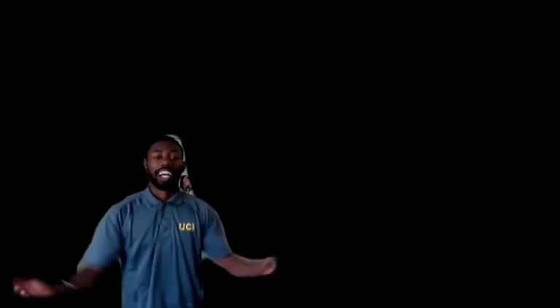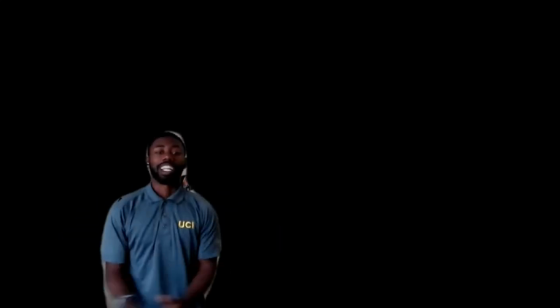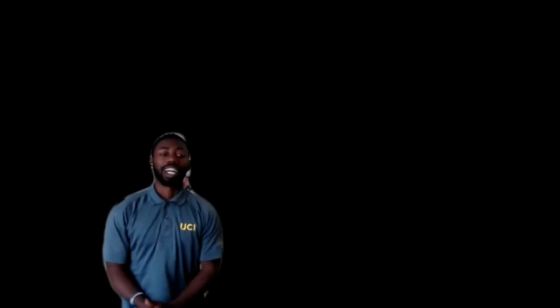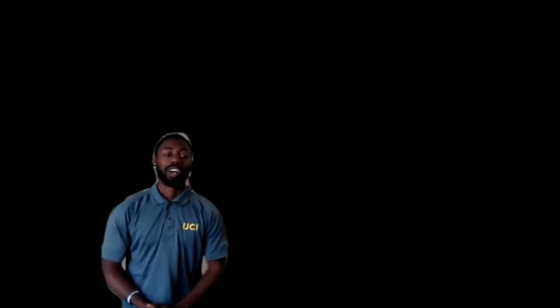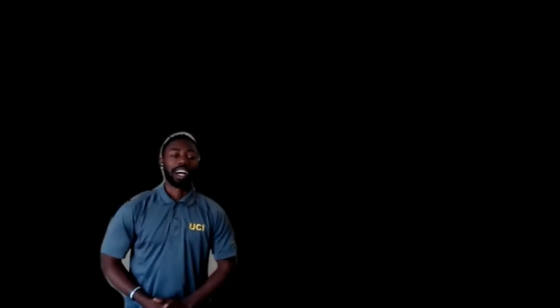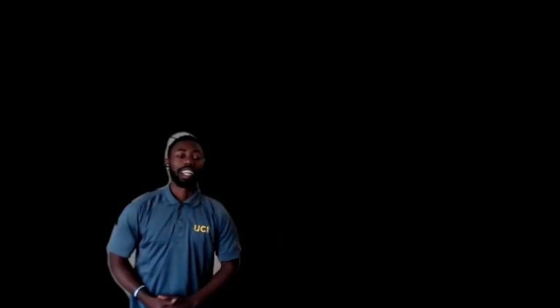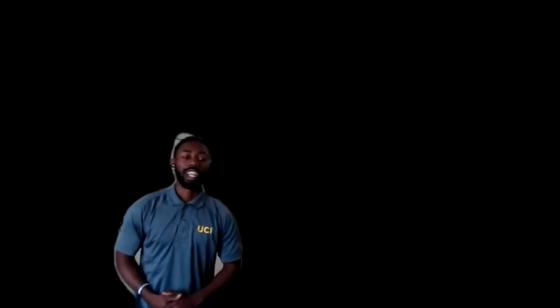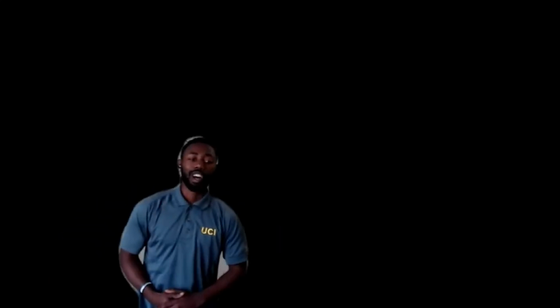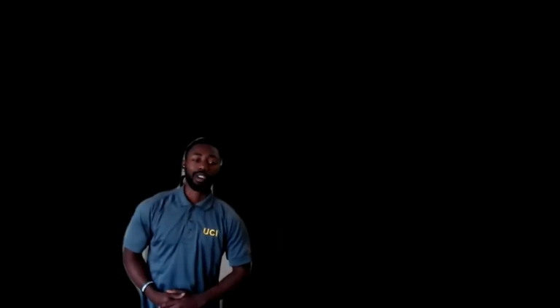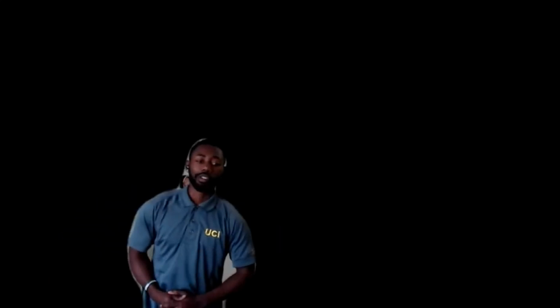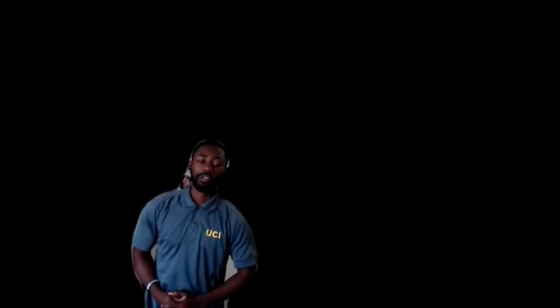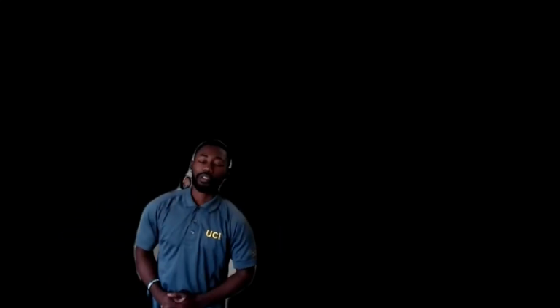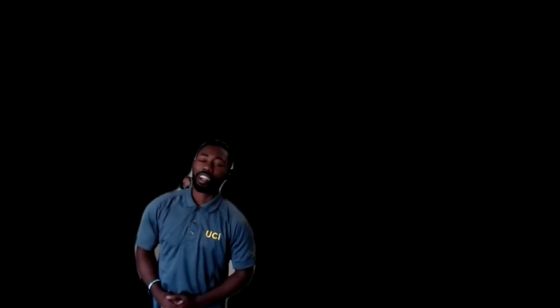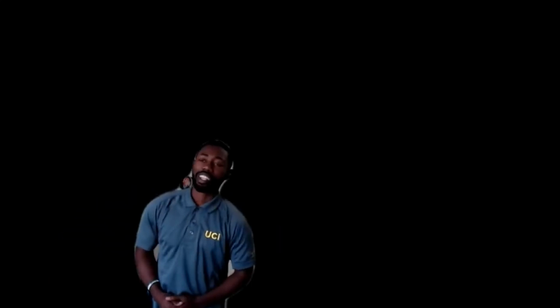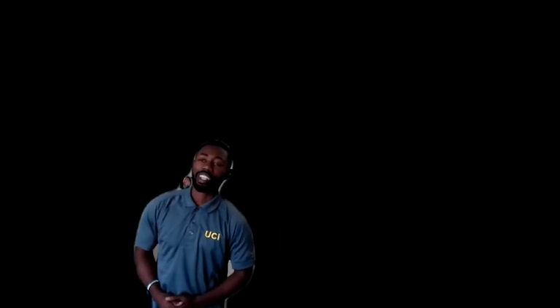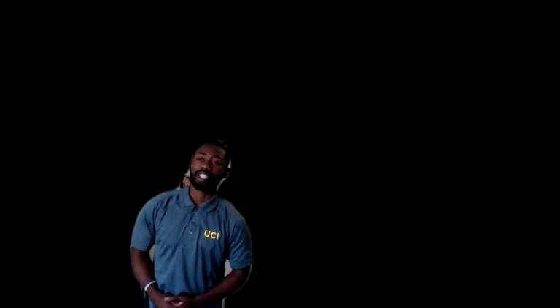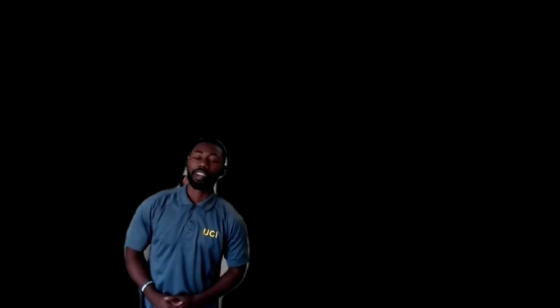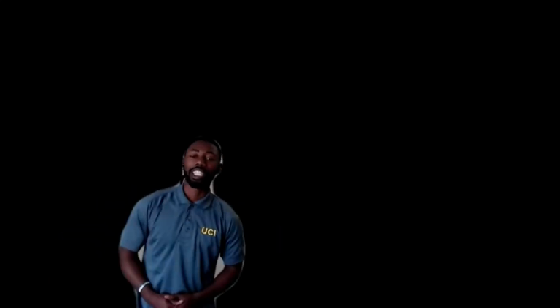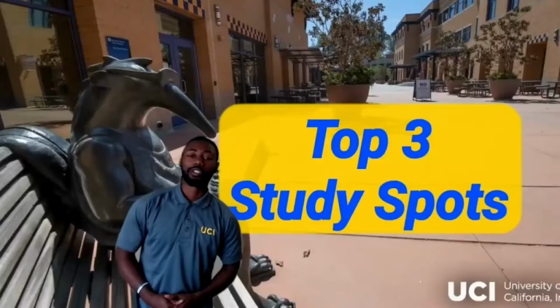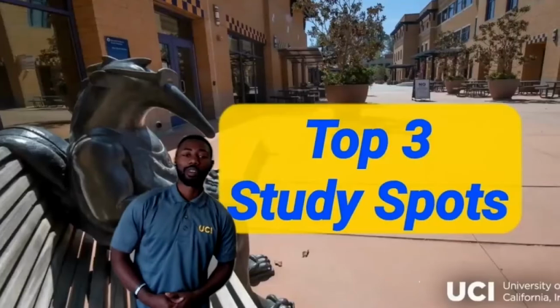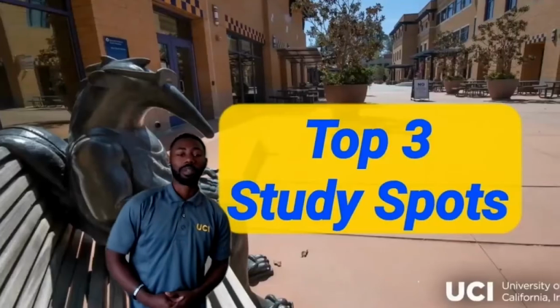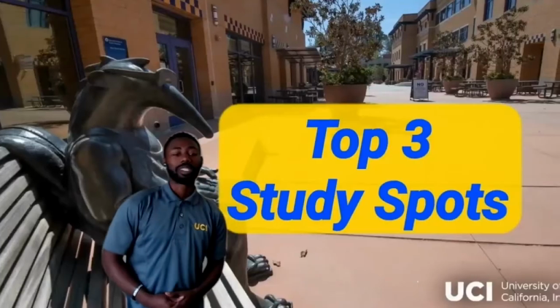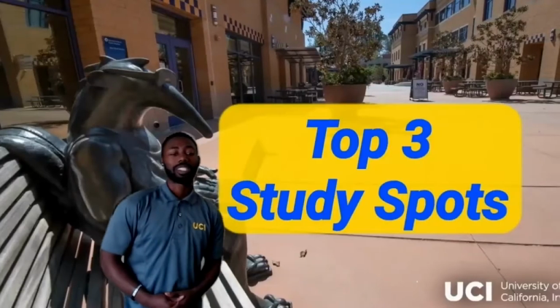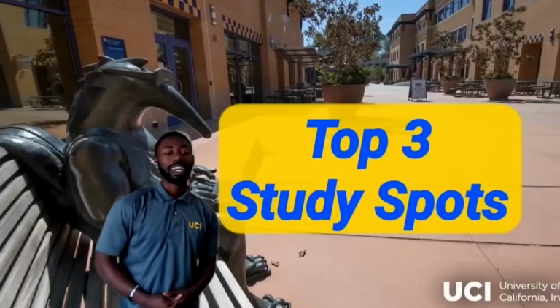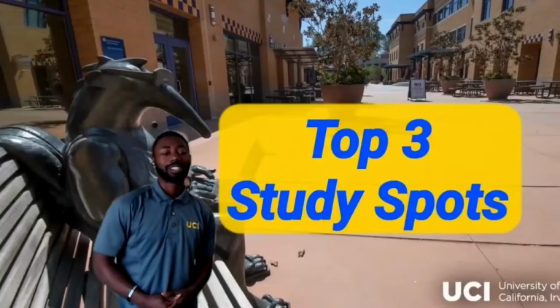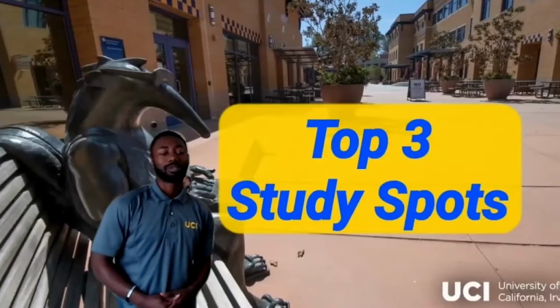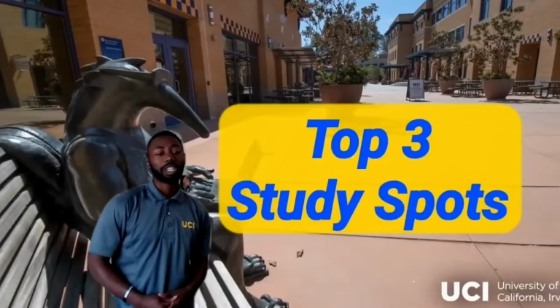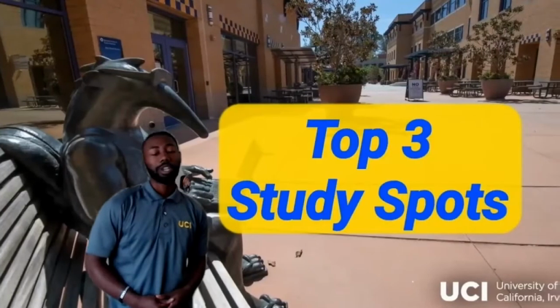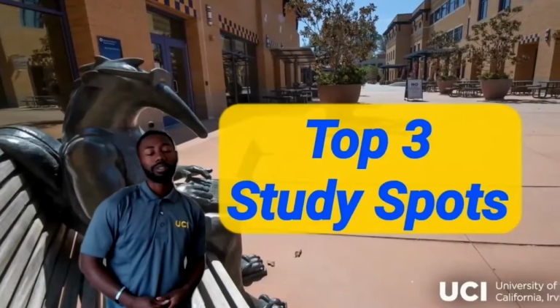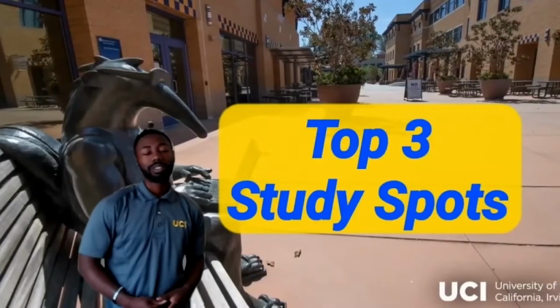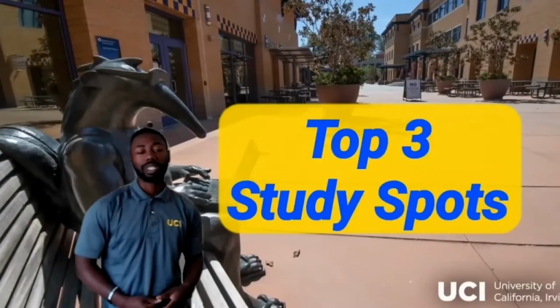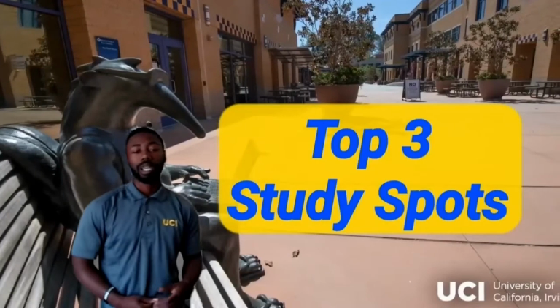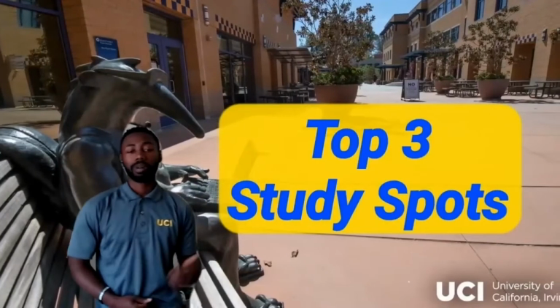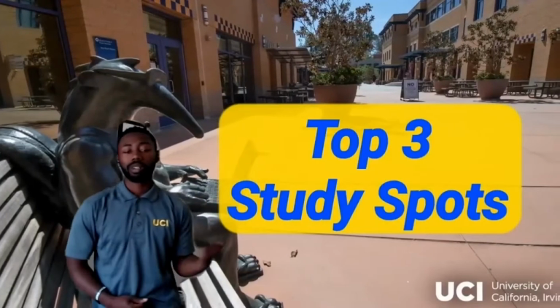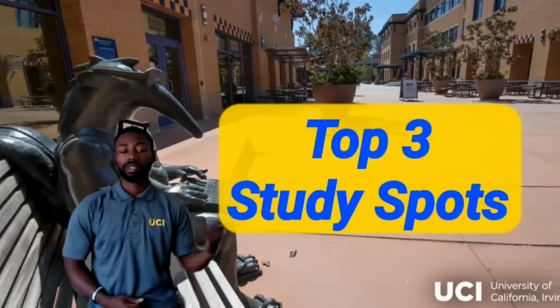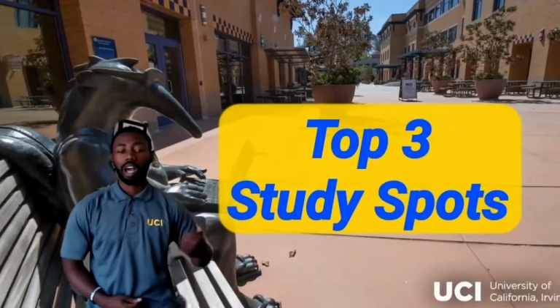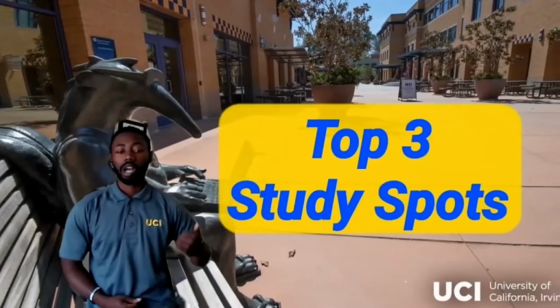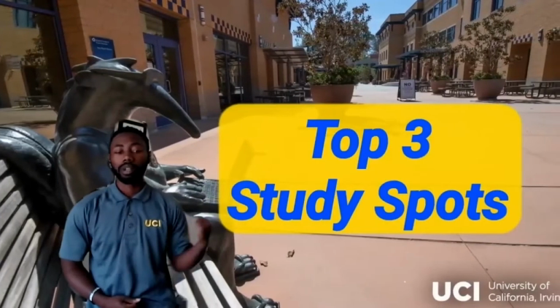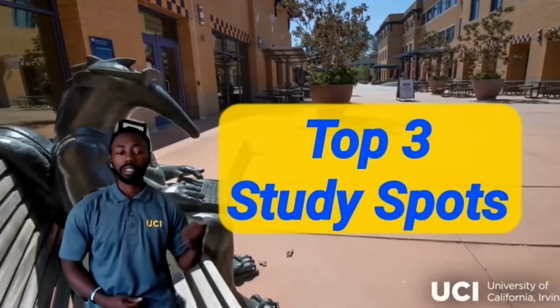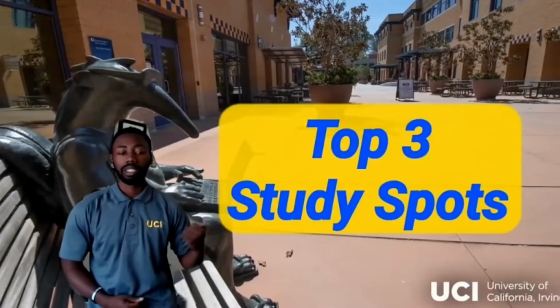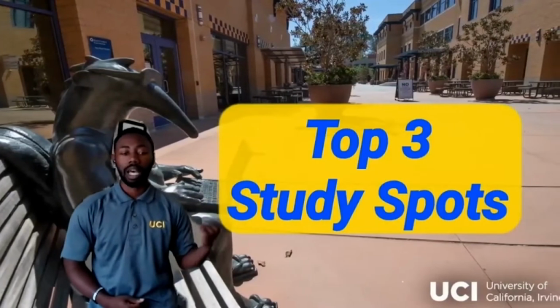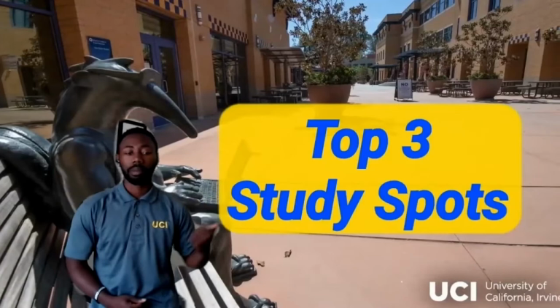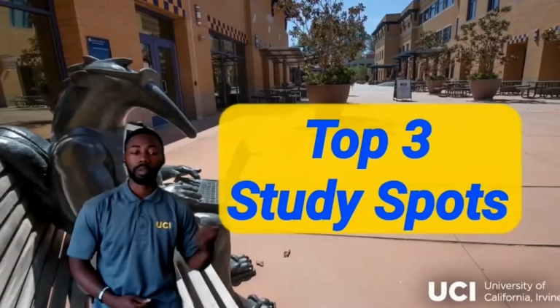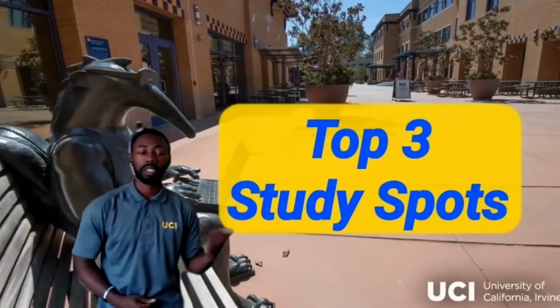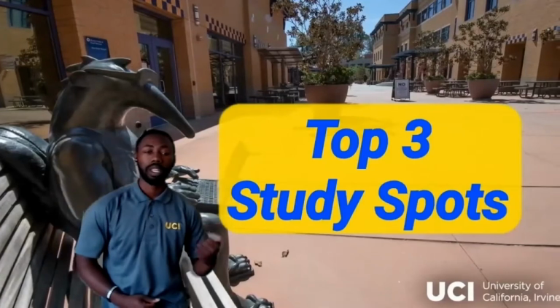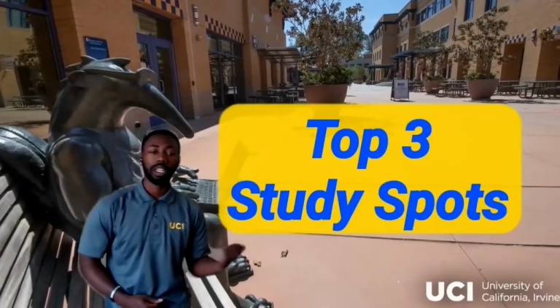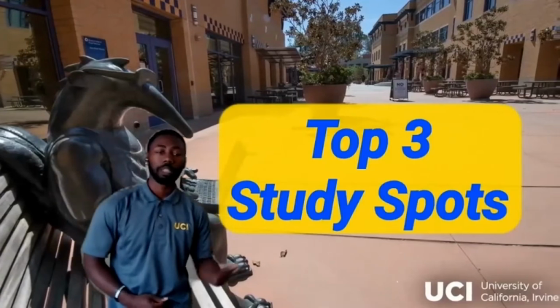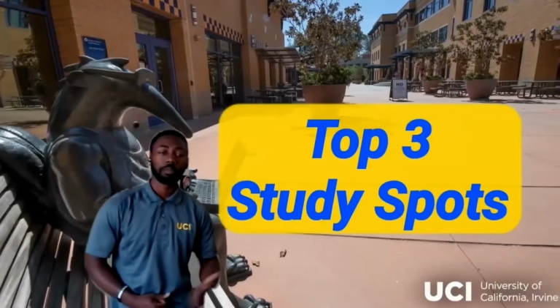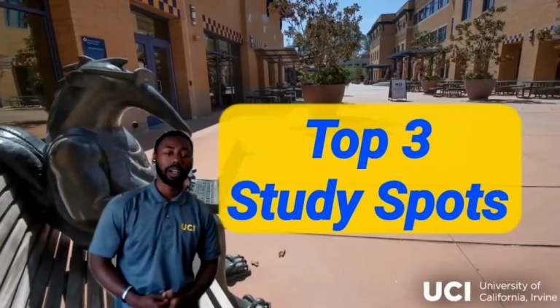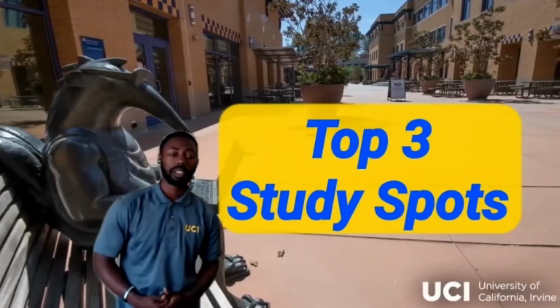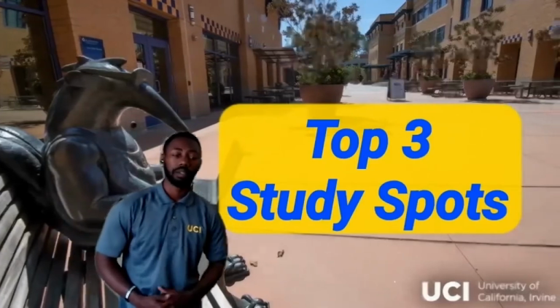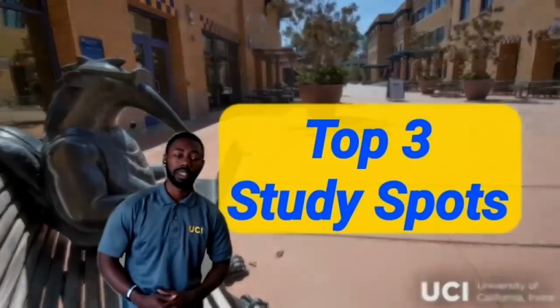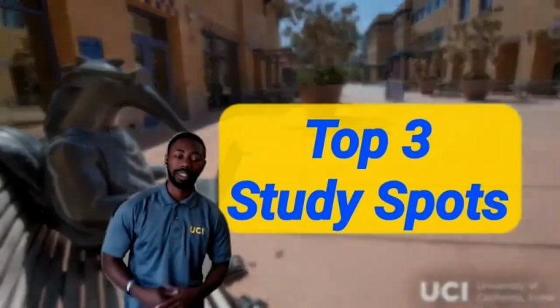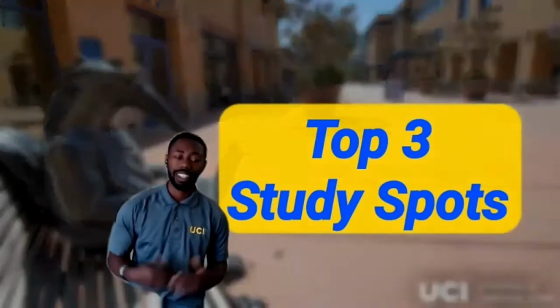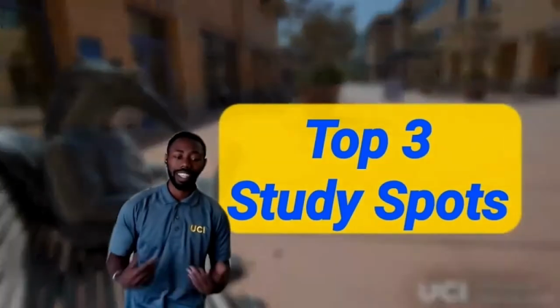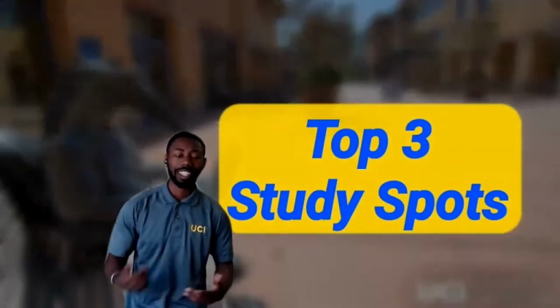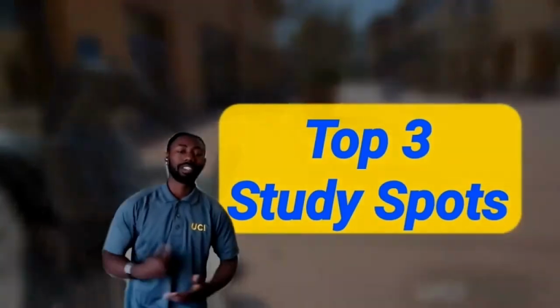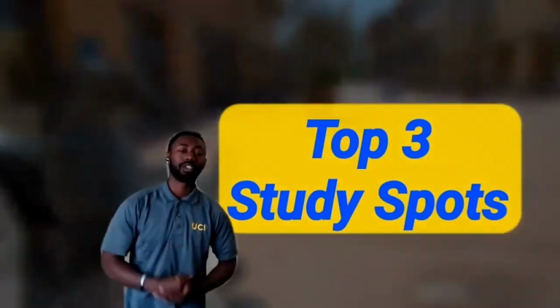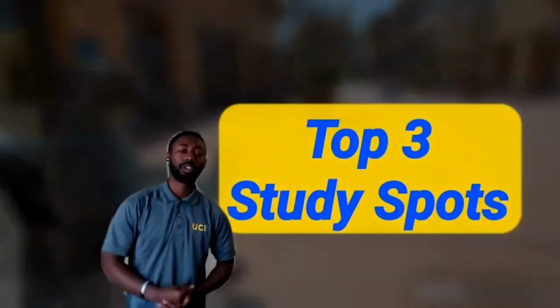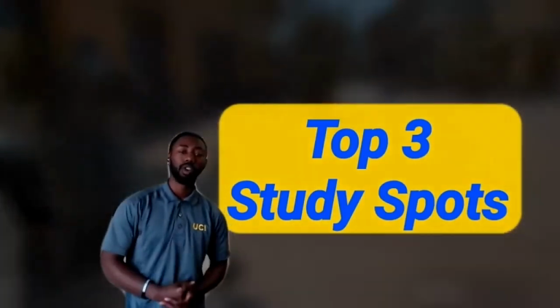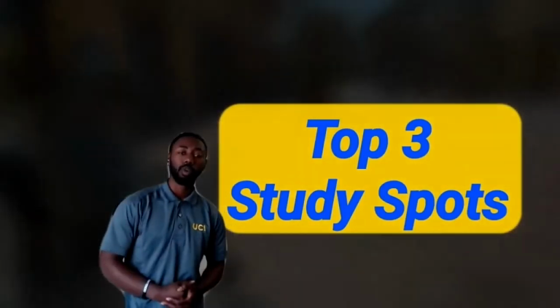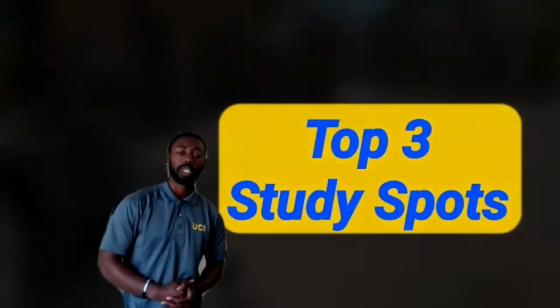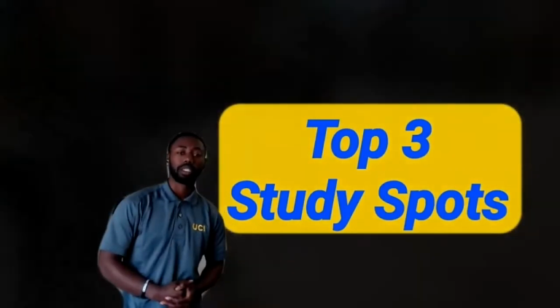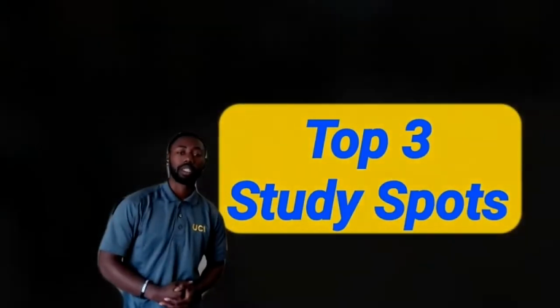Hello, your friendly transfer admissions counselors here, and today we're going to talk about the top three study spots, so let's get to it.